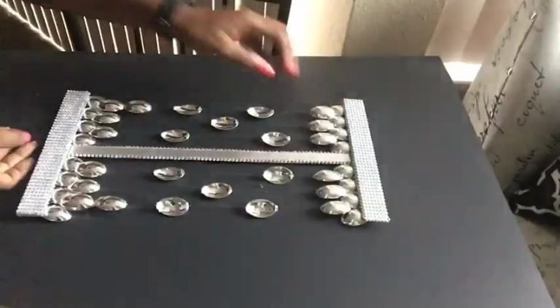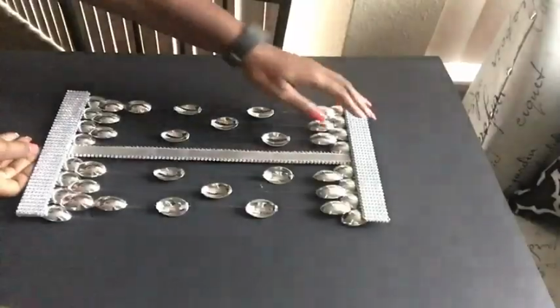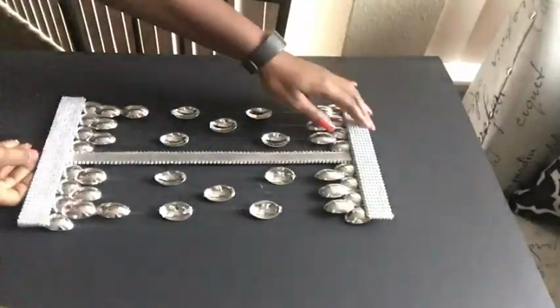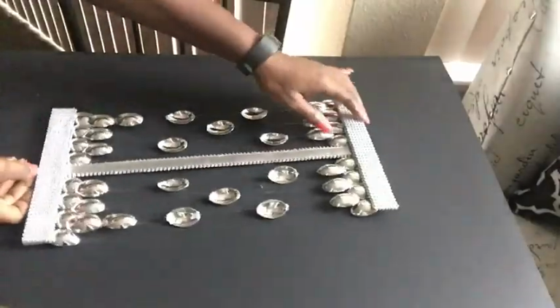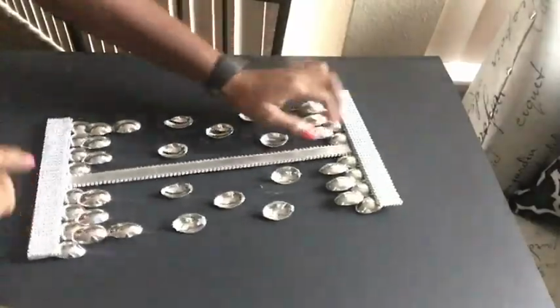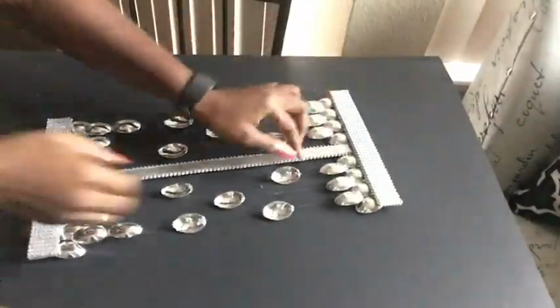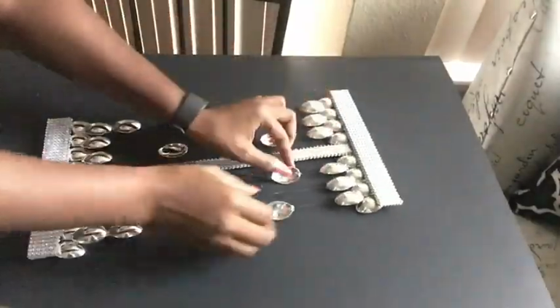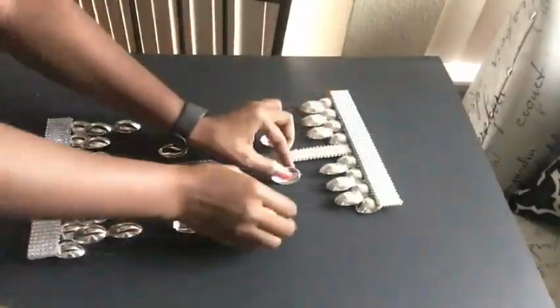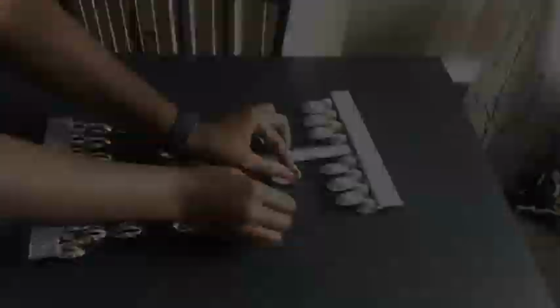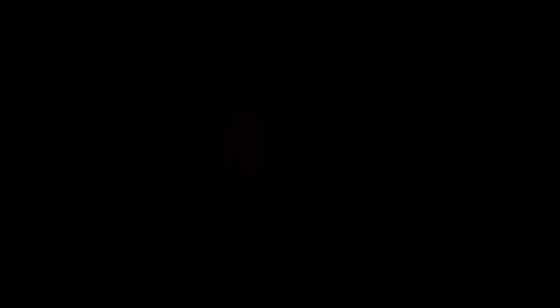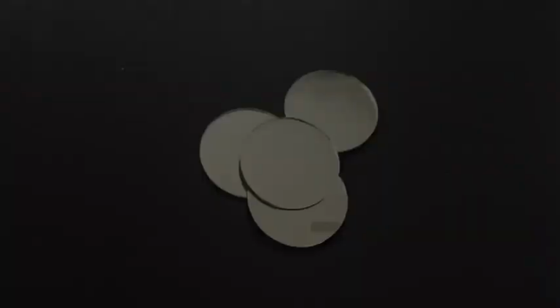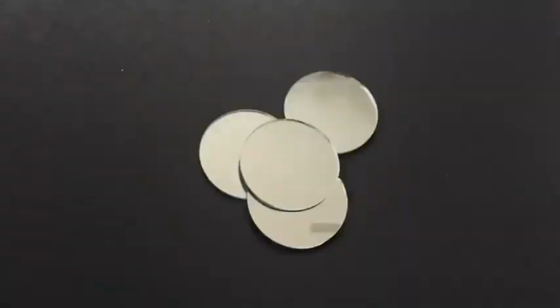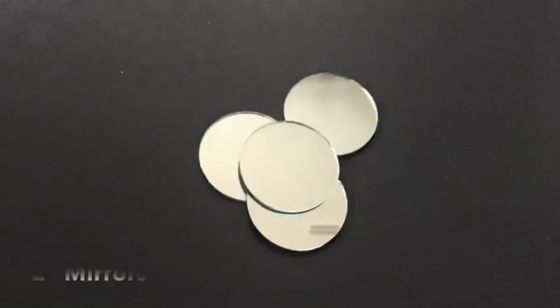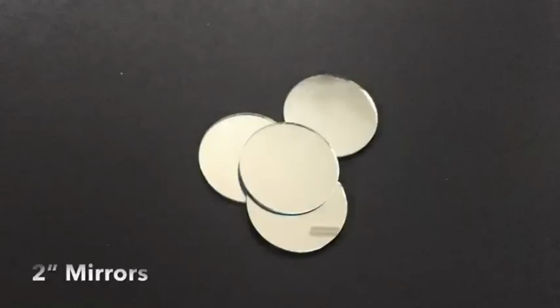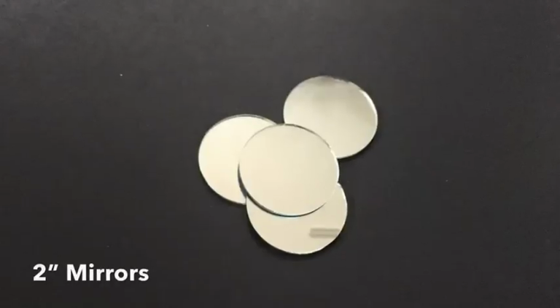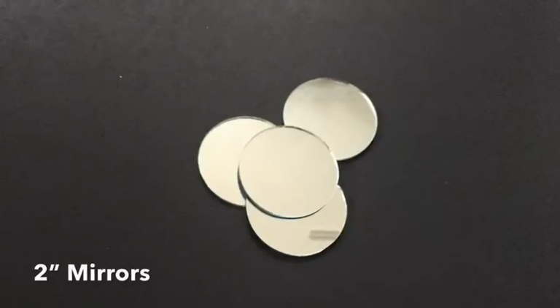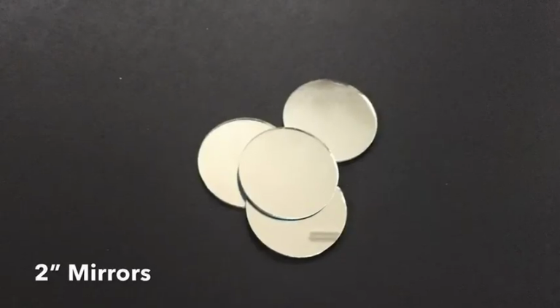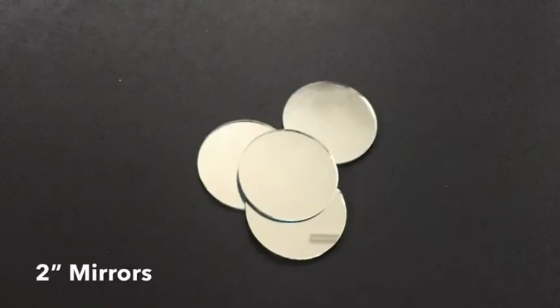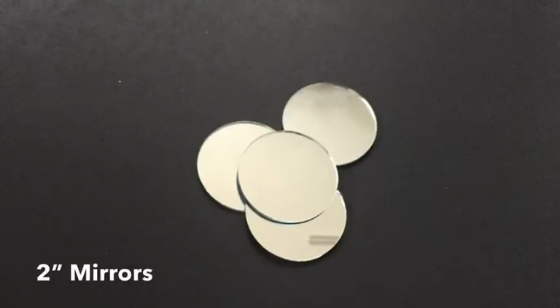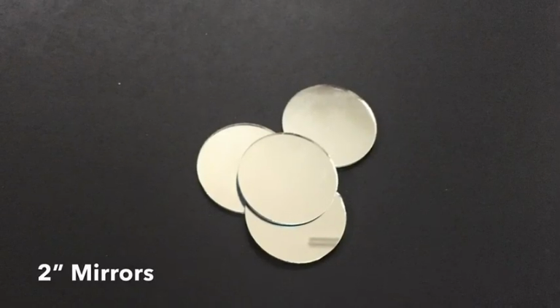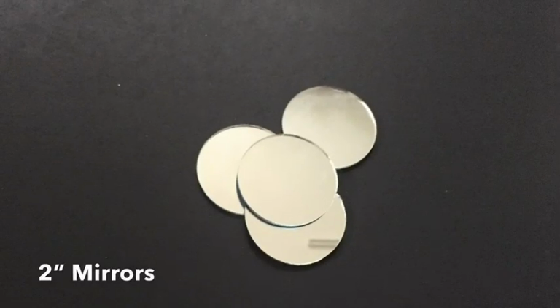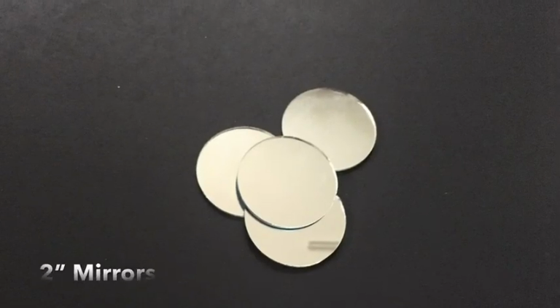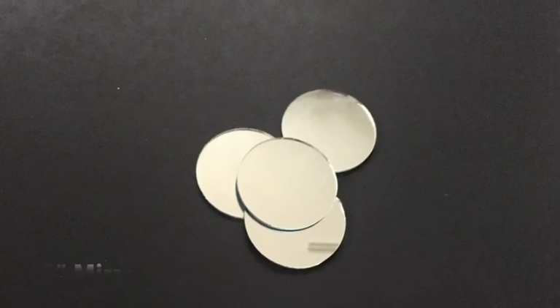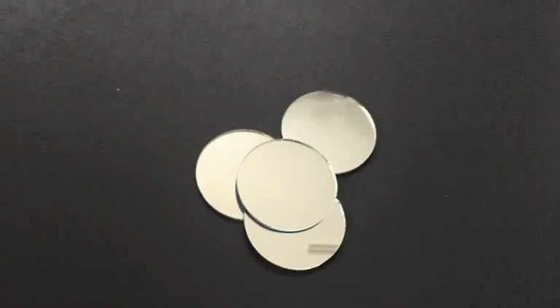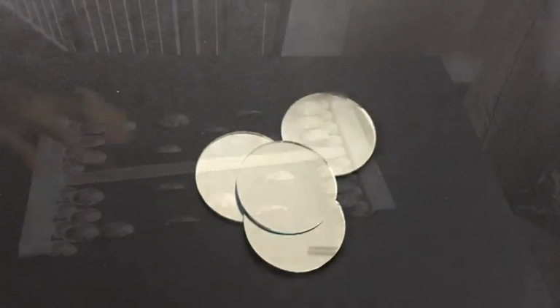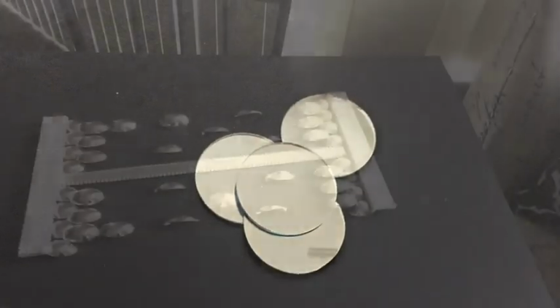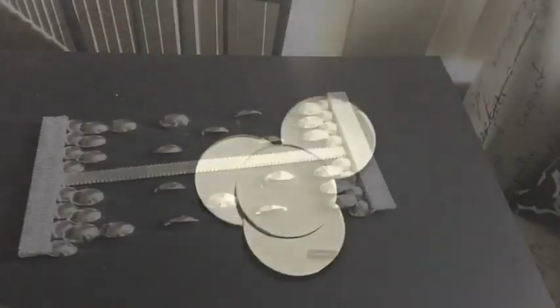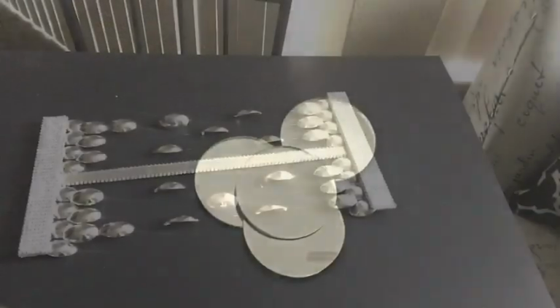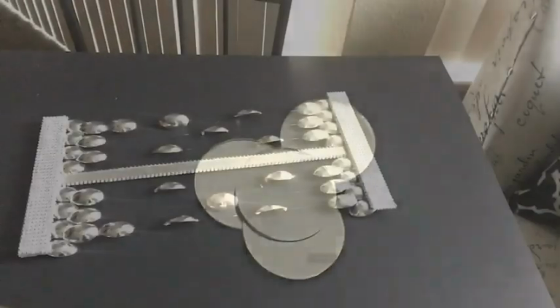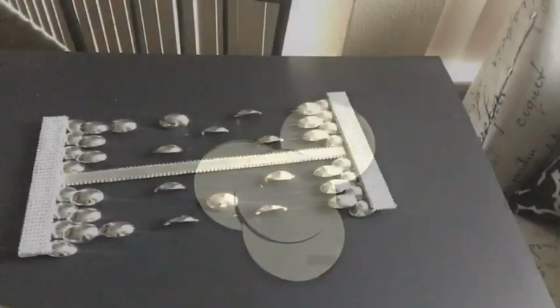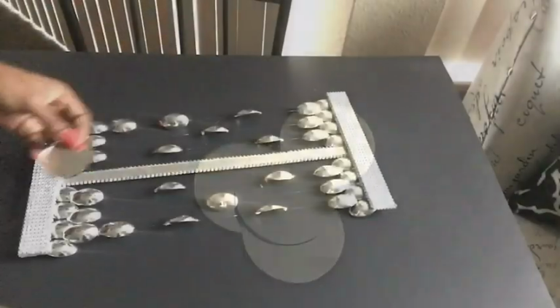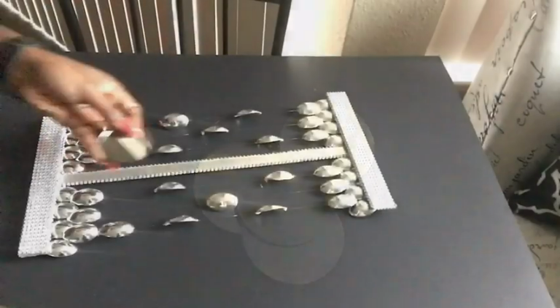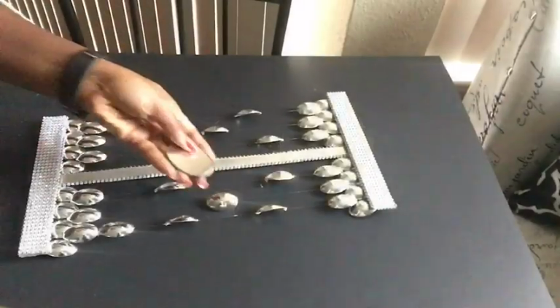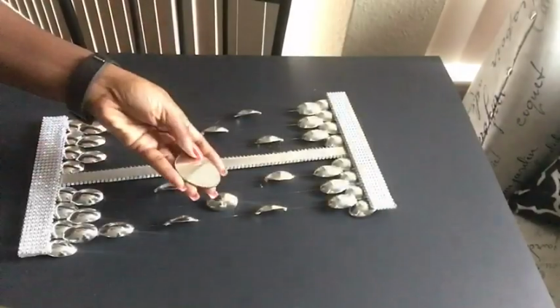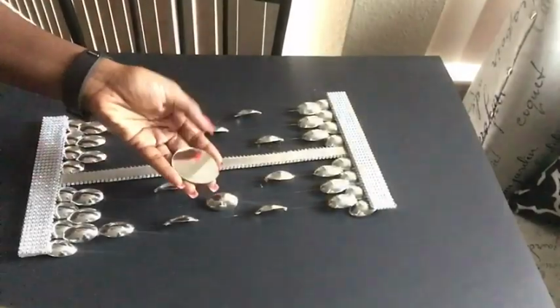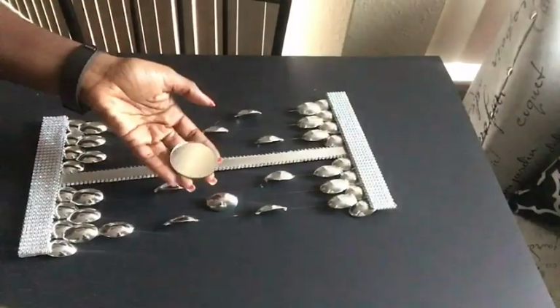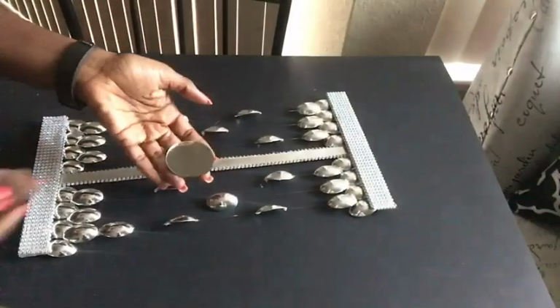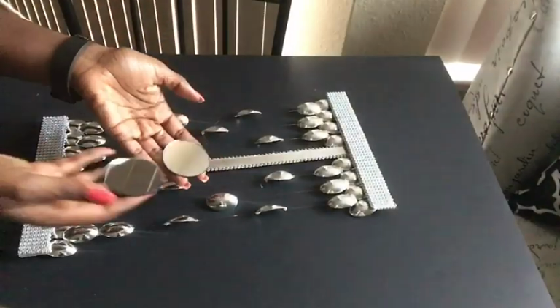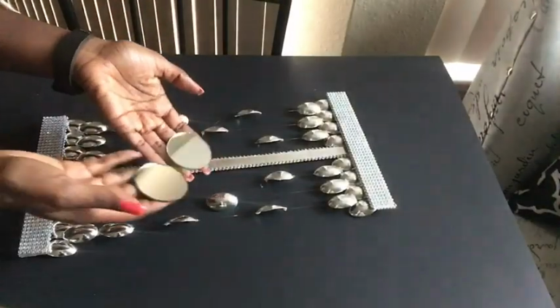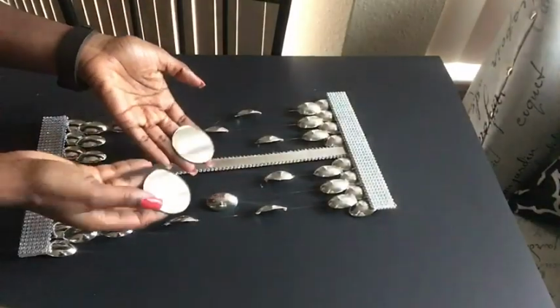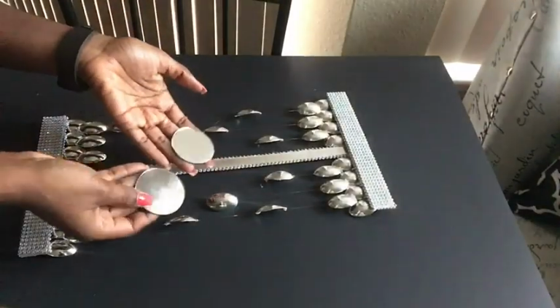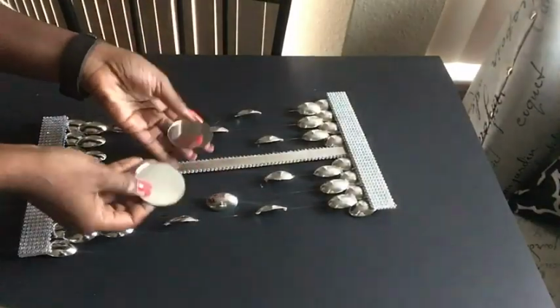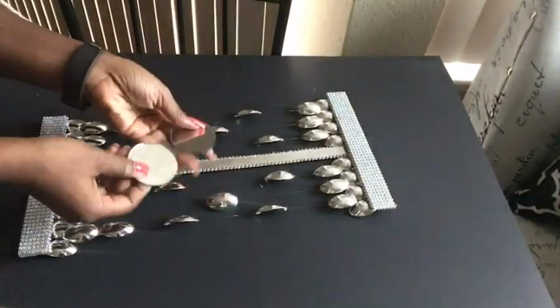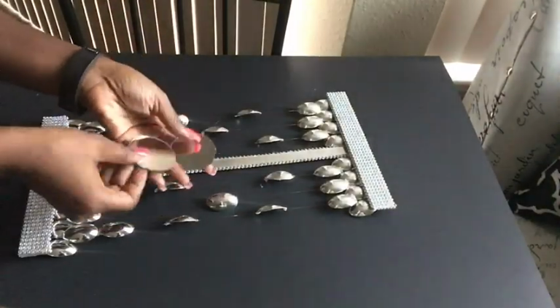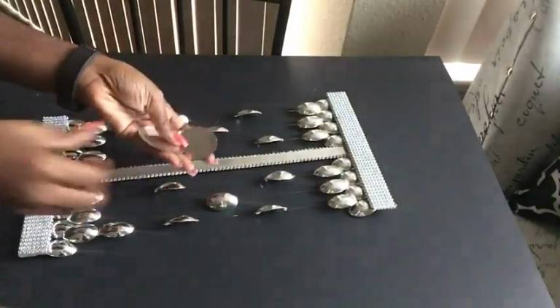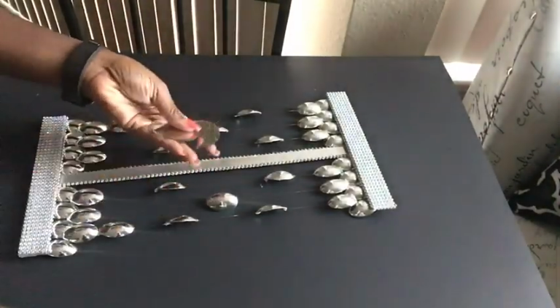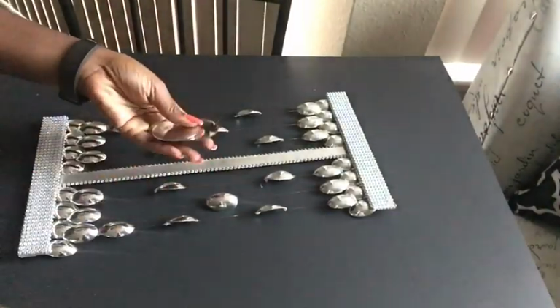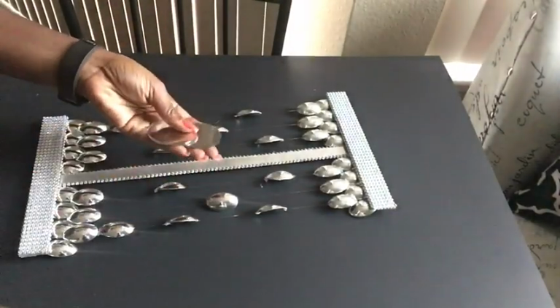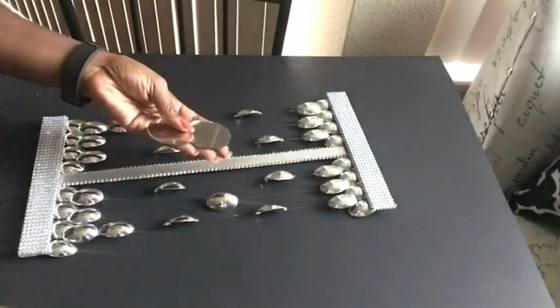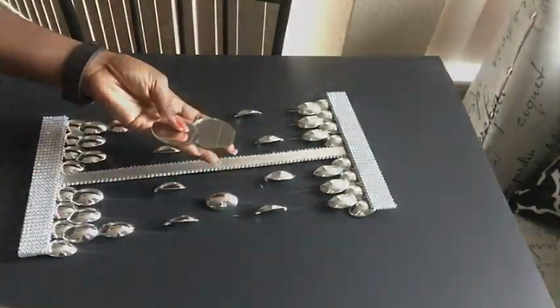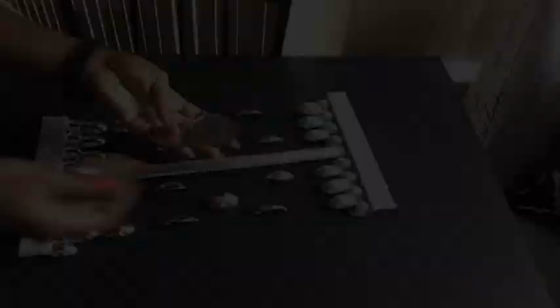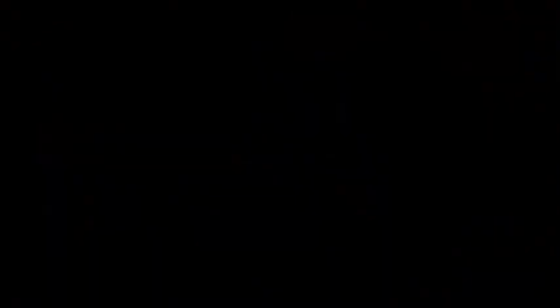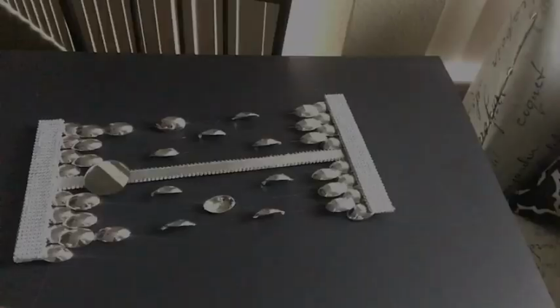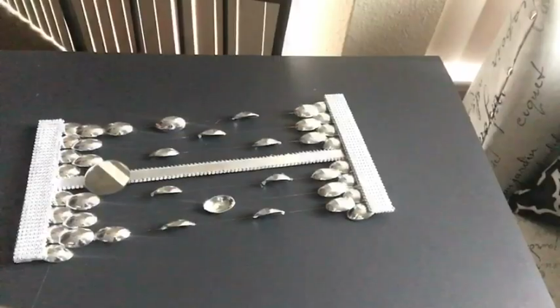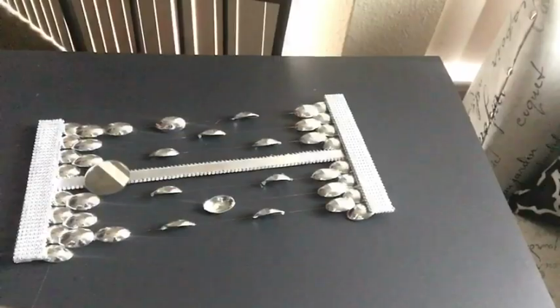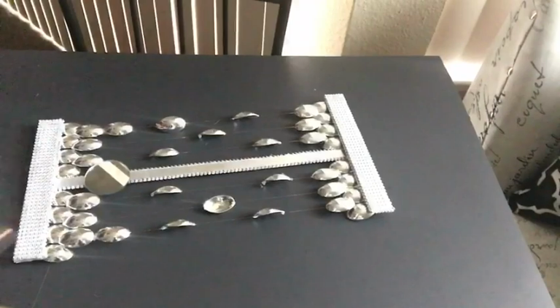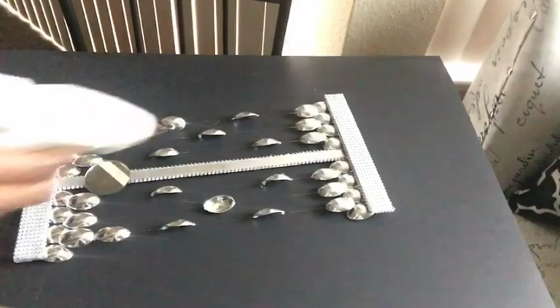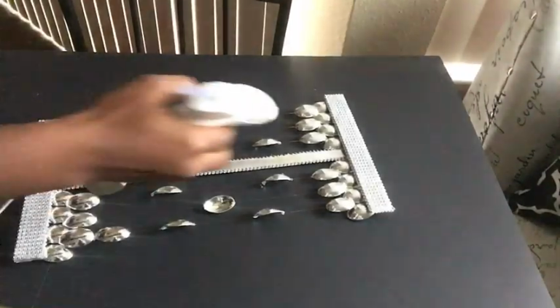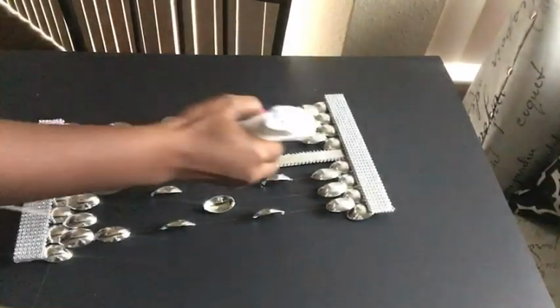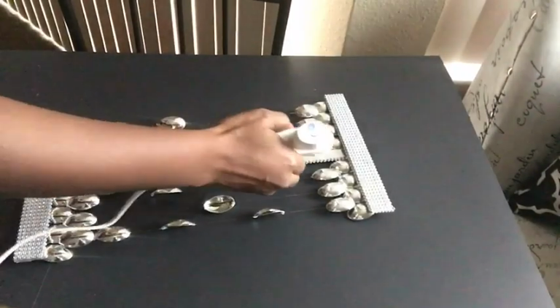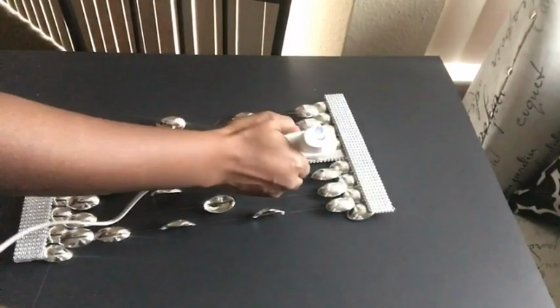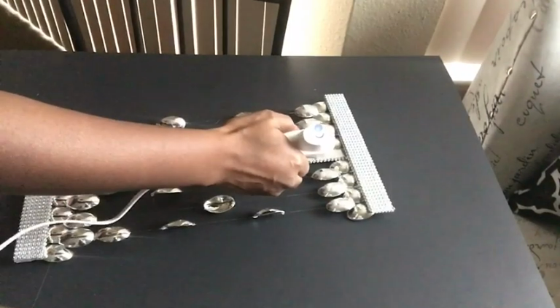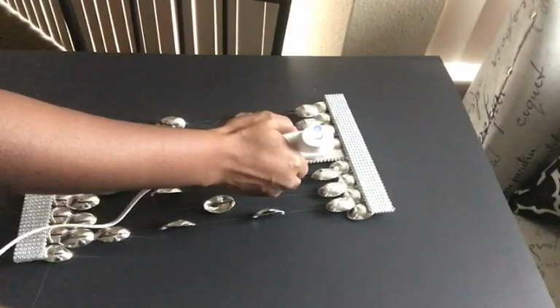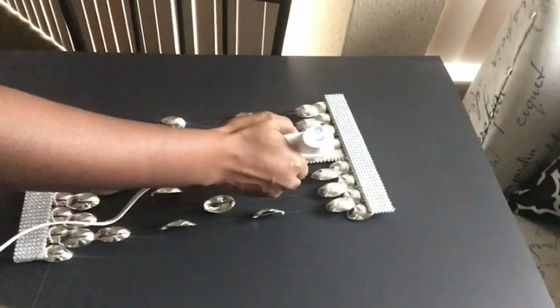This is what we have, and now I'm going to take my two-inch mirrors and glue them down on the design. I use three mirrors for each piece.